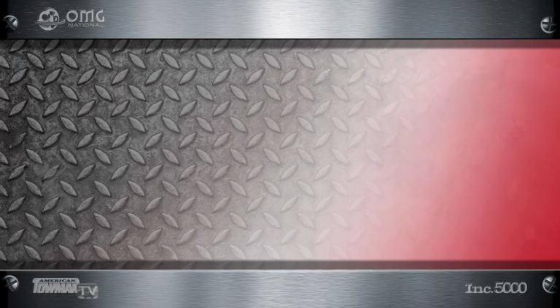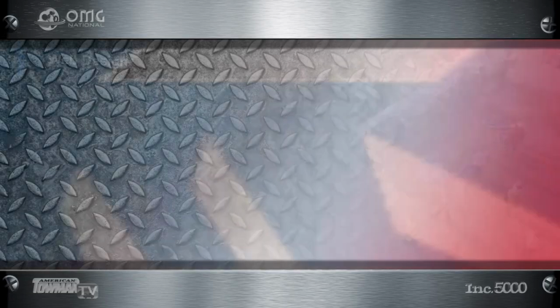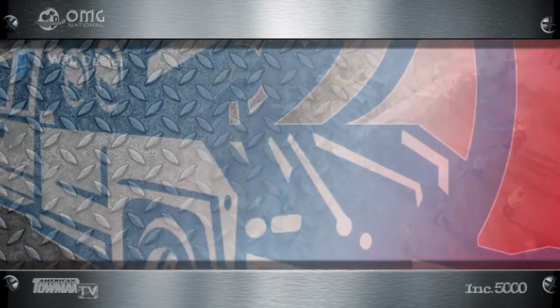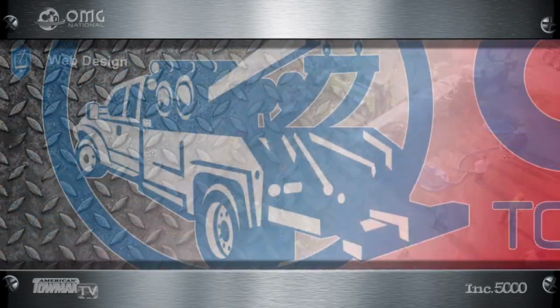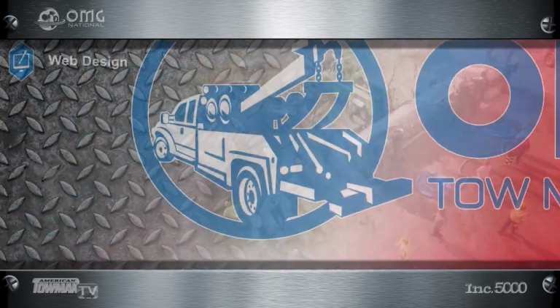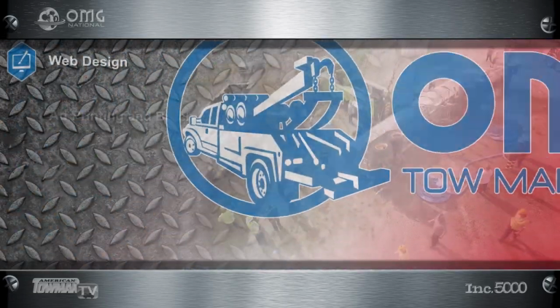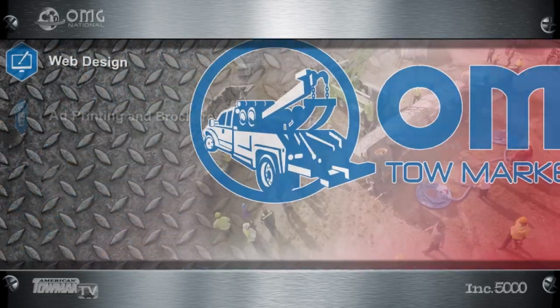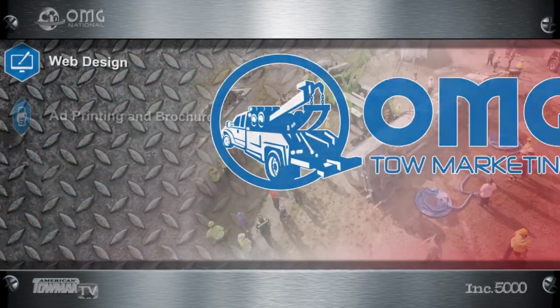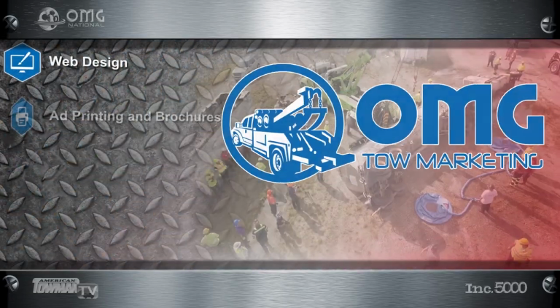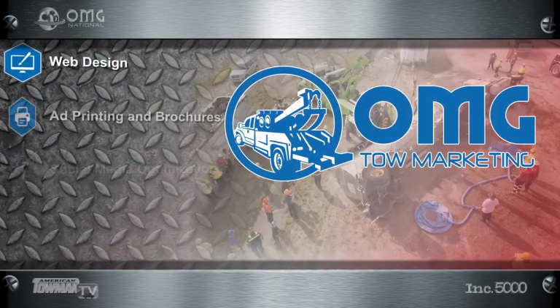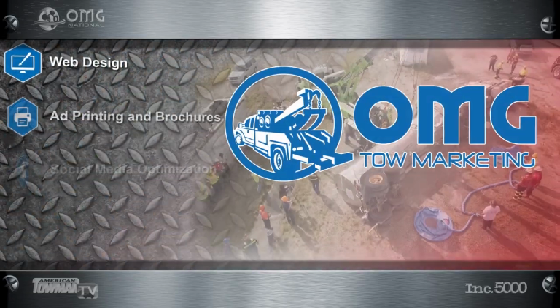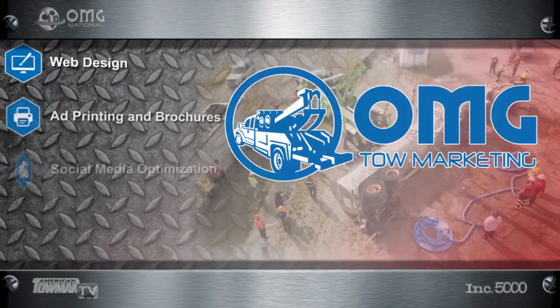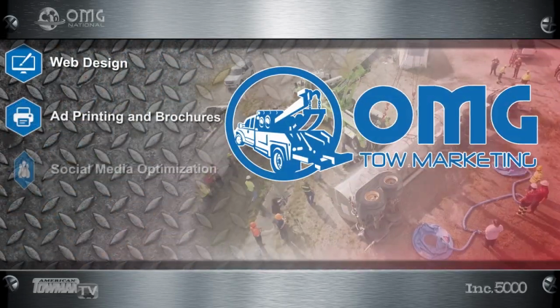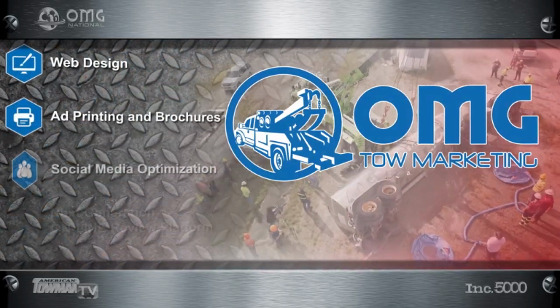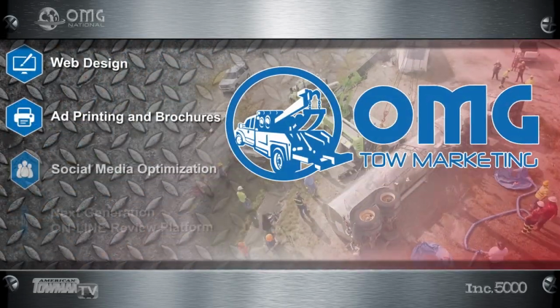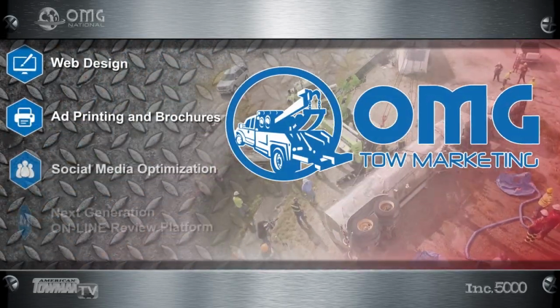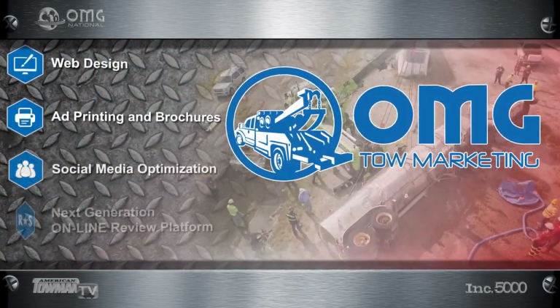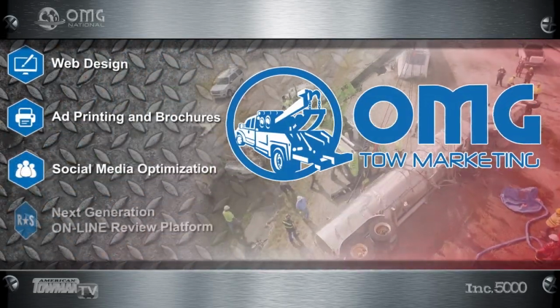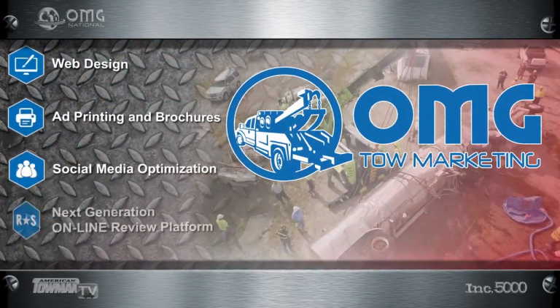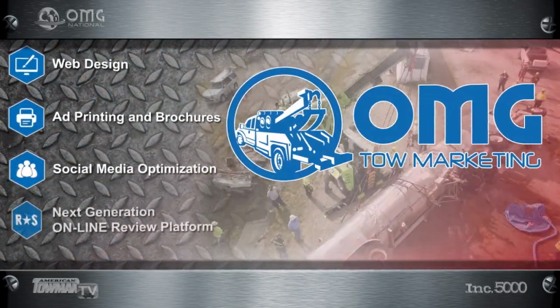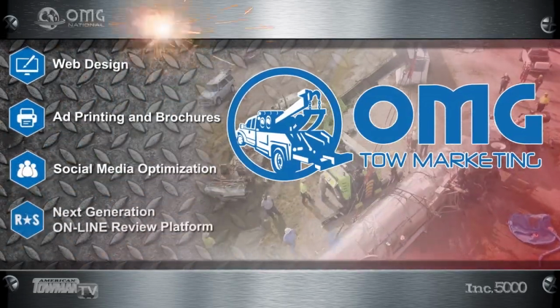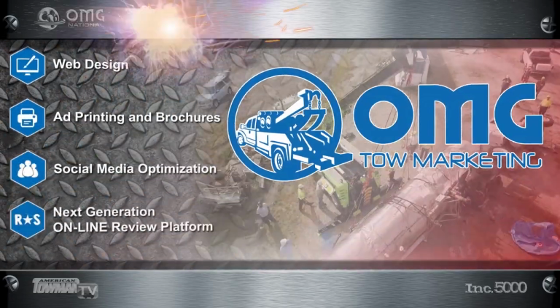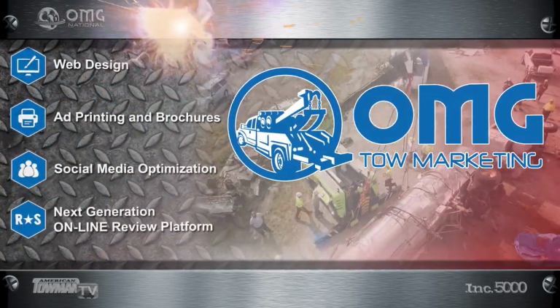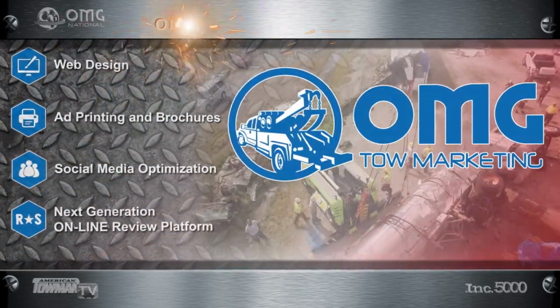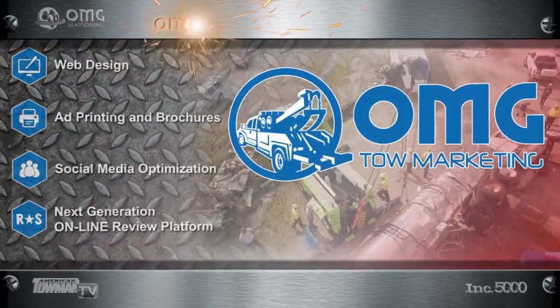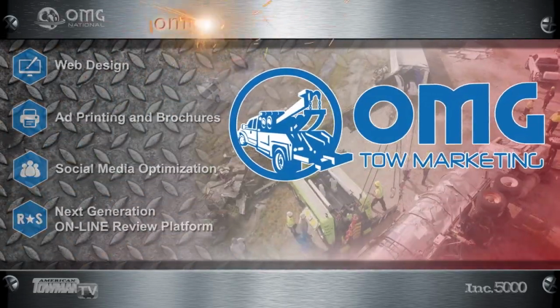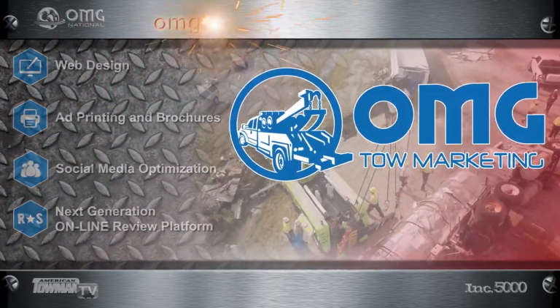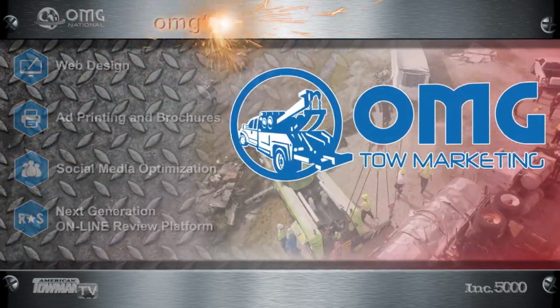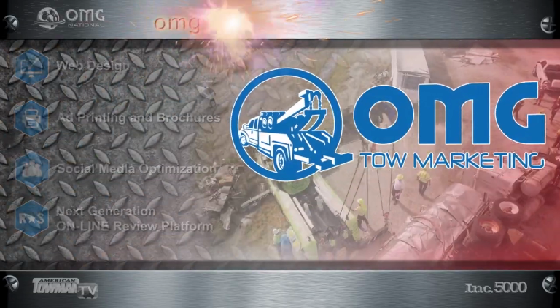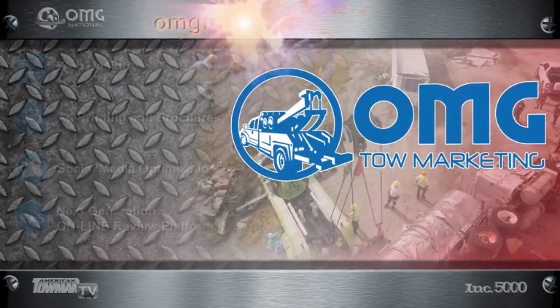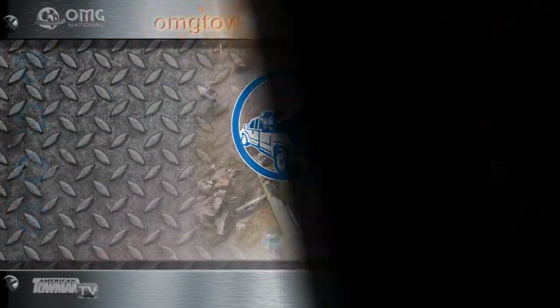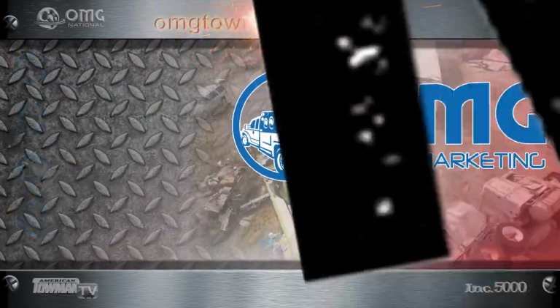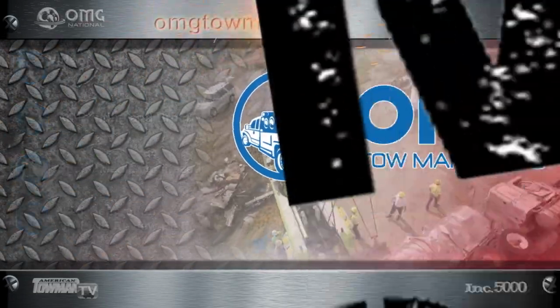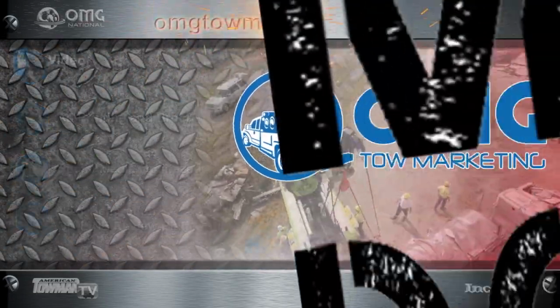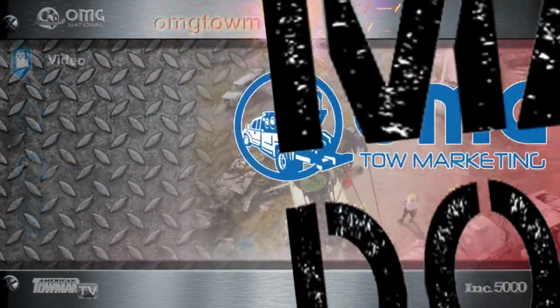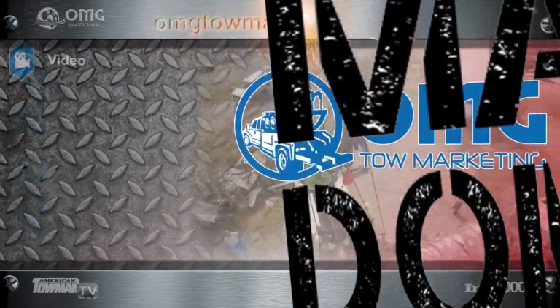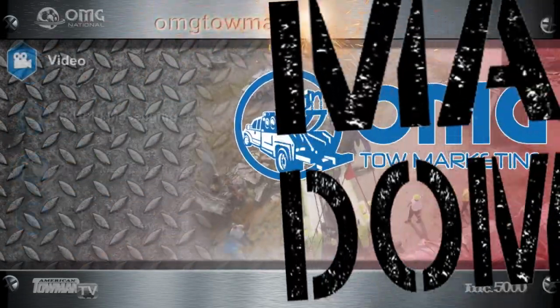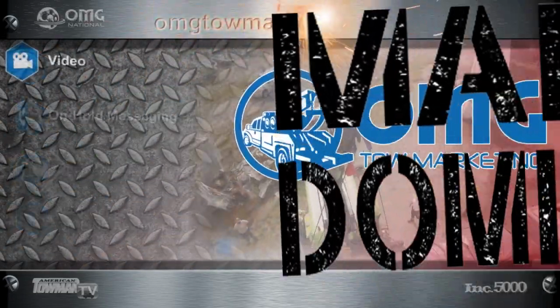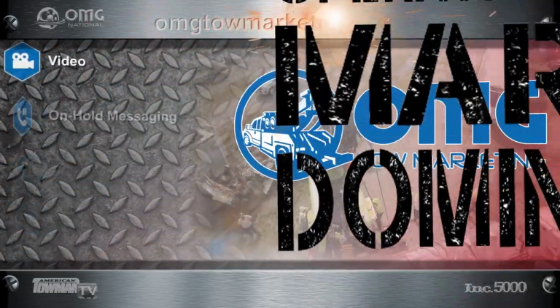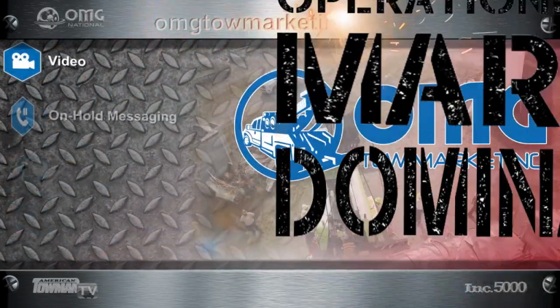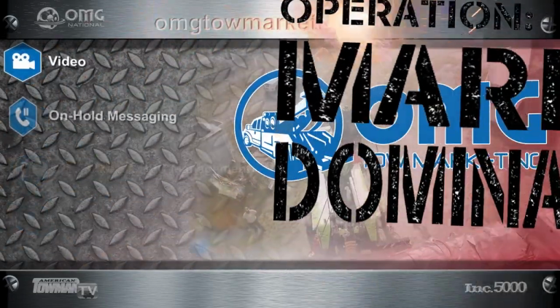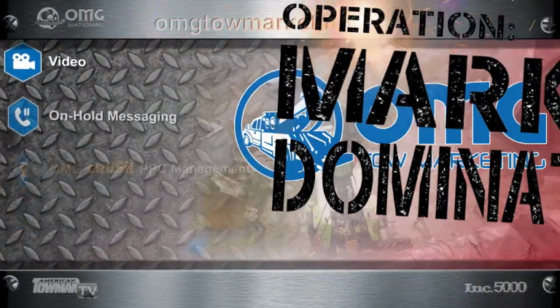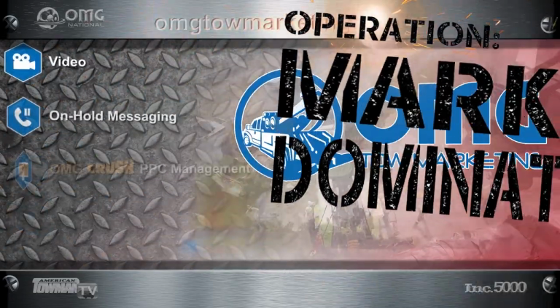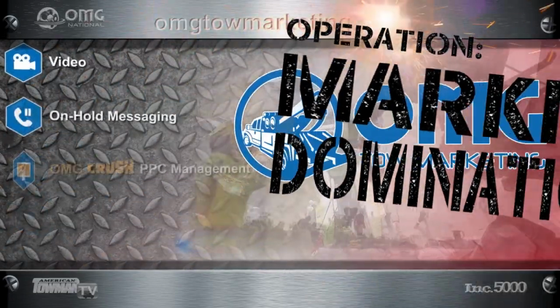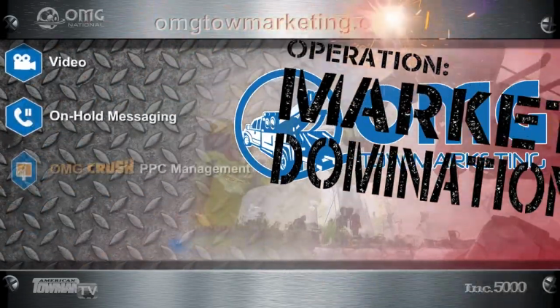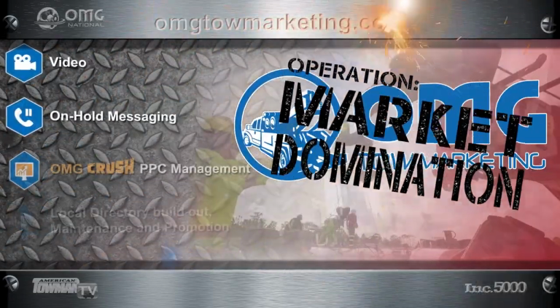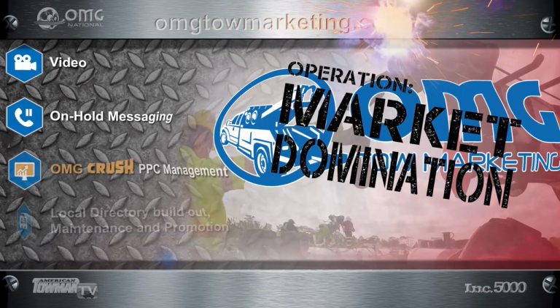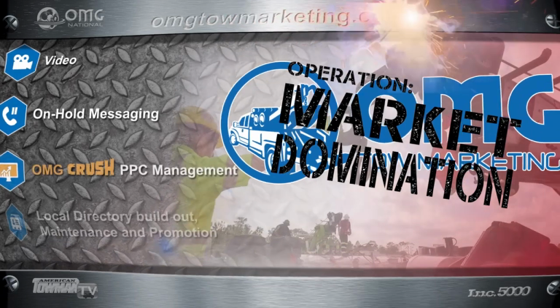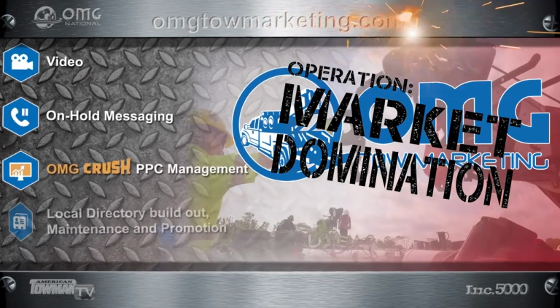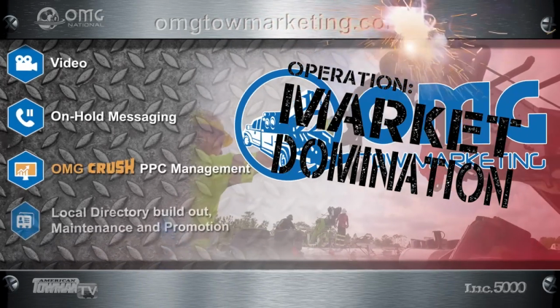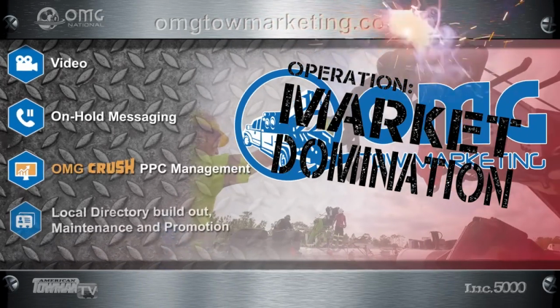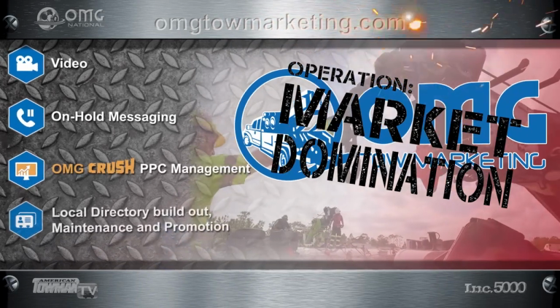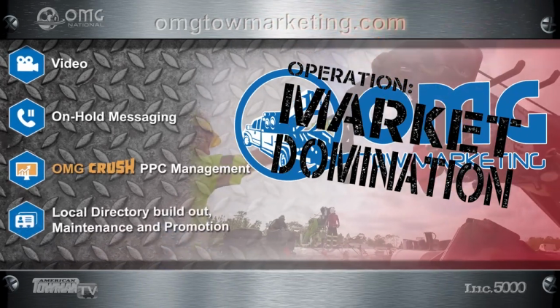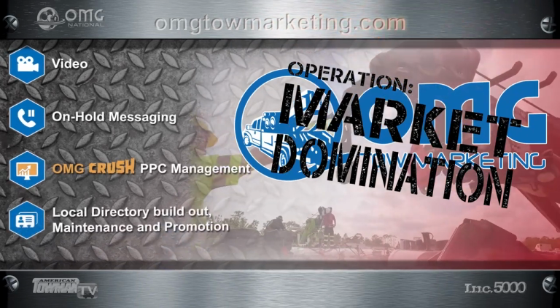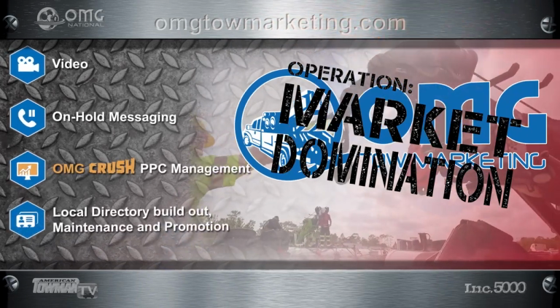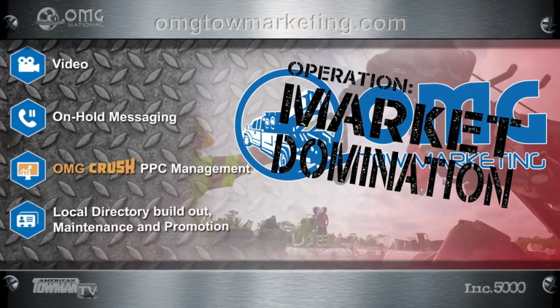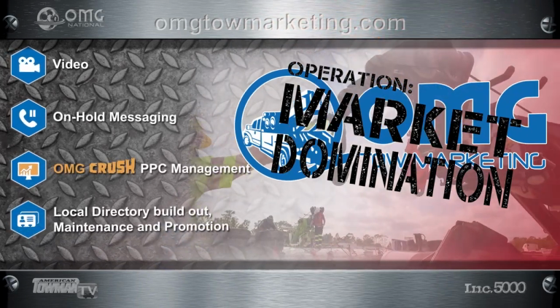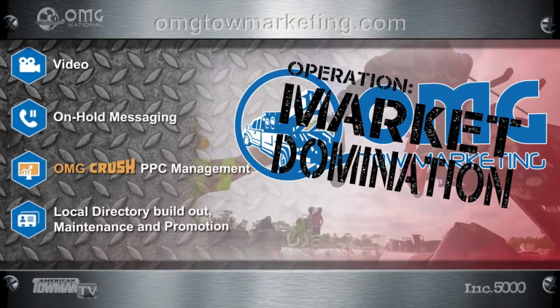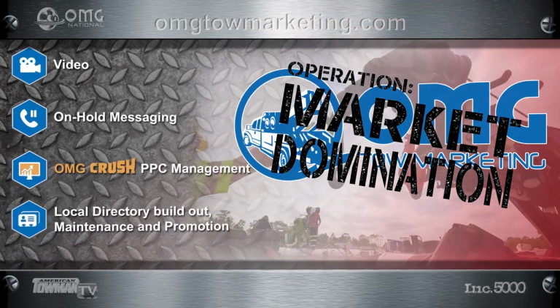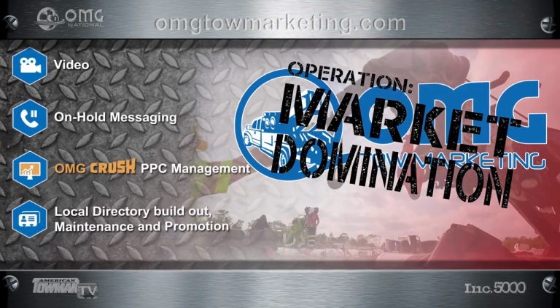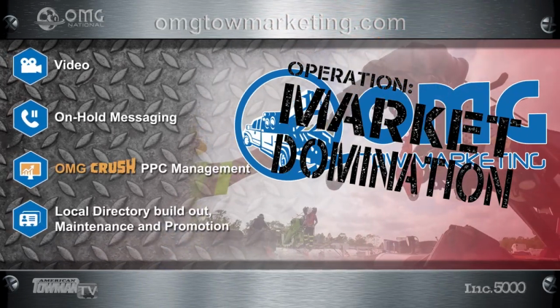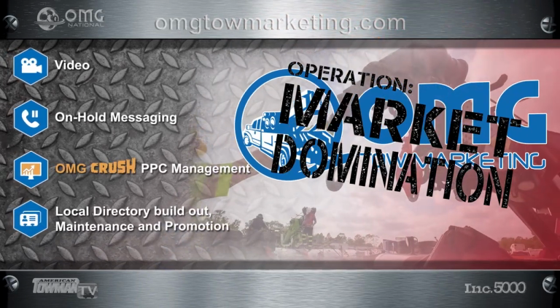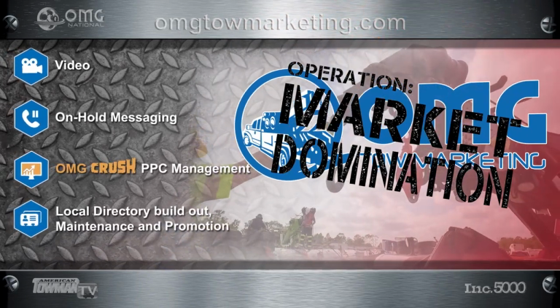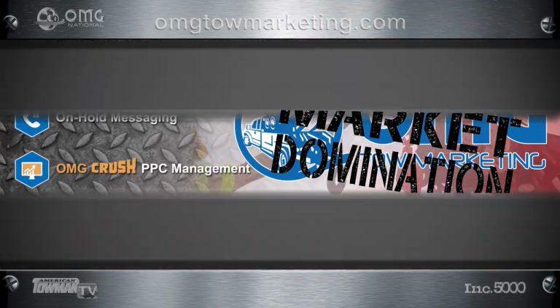We have tools, talent, and techniques to get you more prominent in your market. Operation Market Domination.